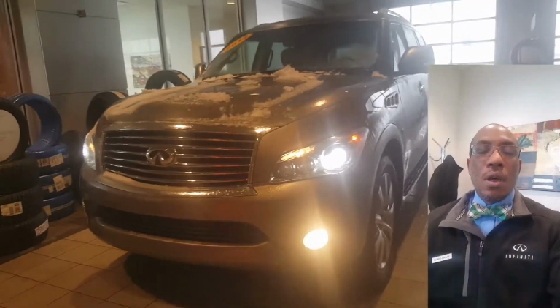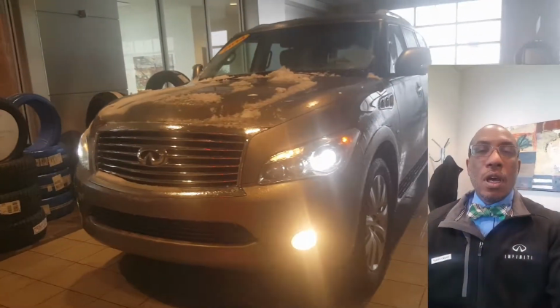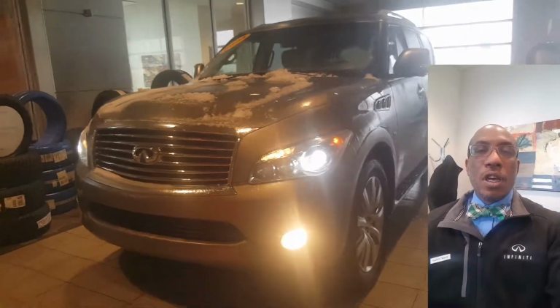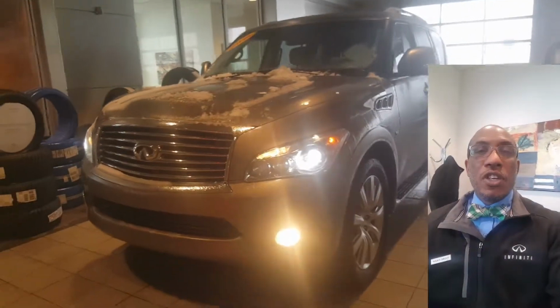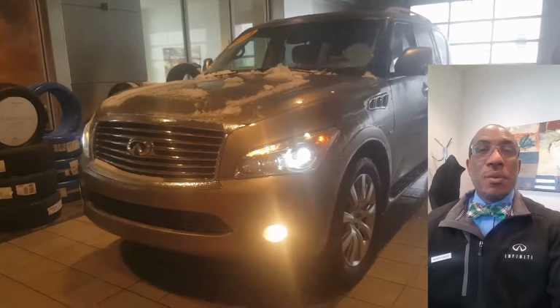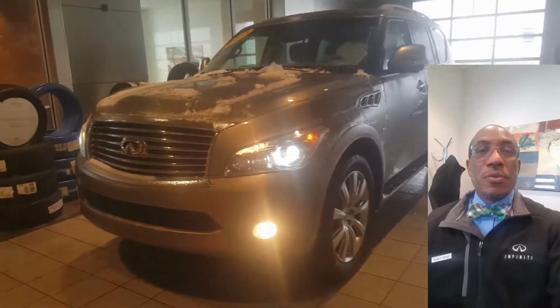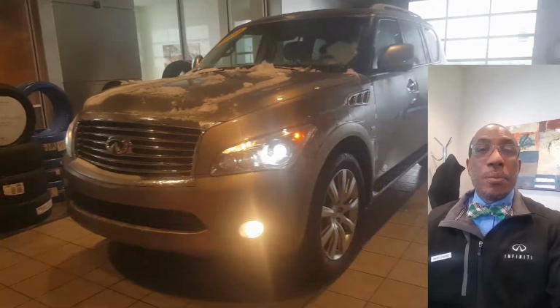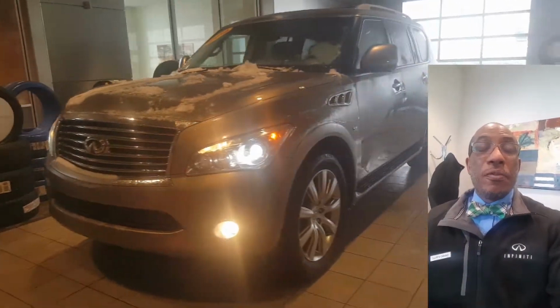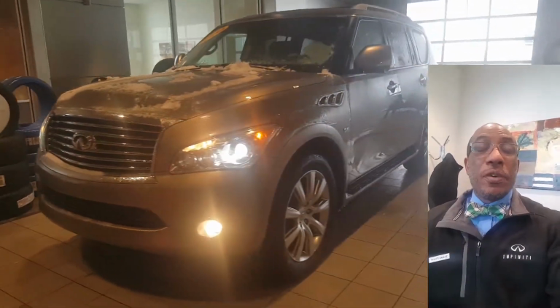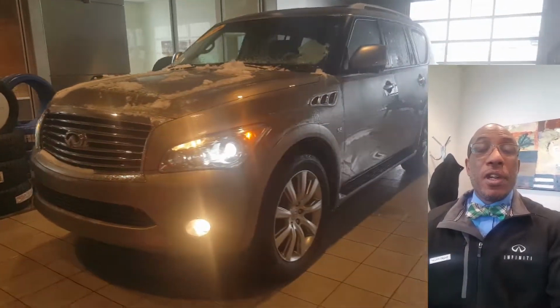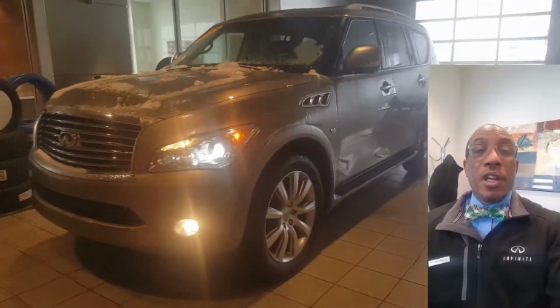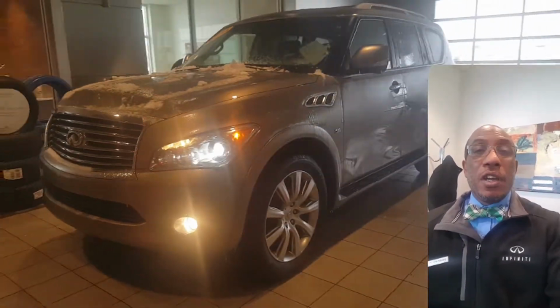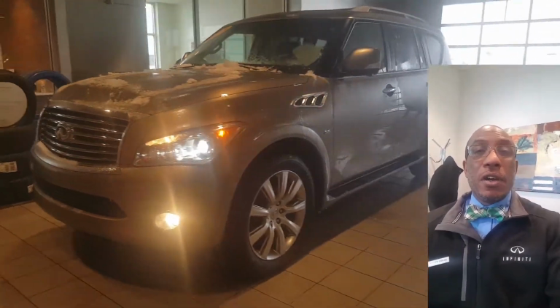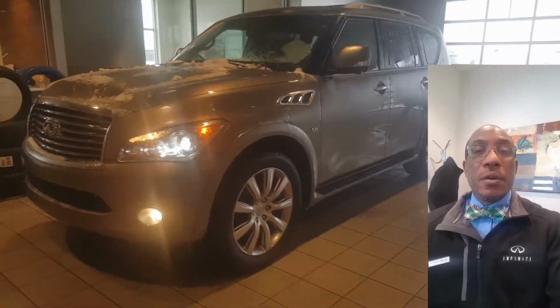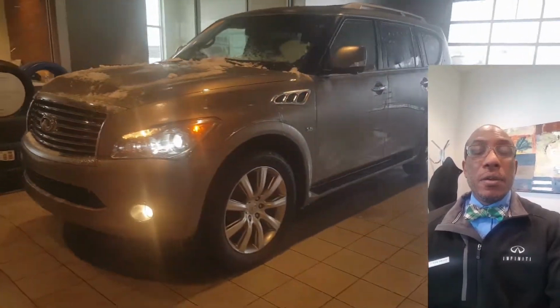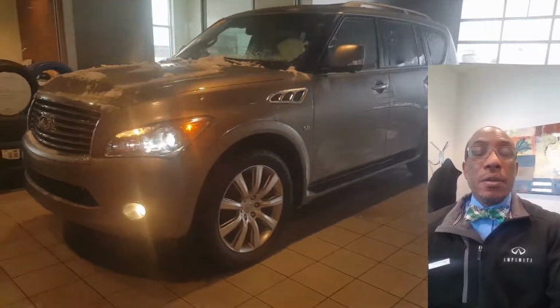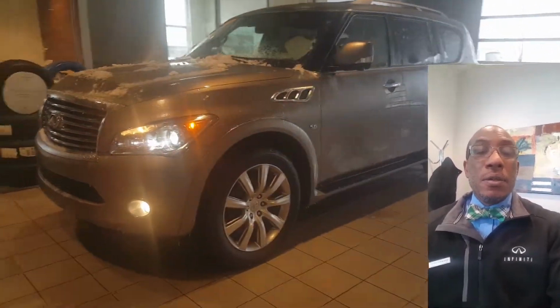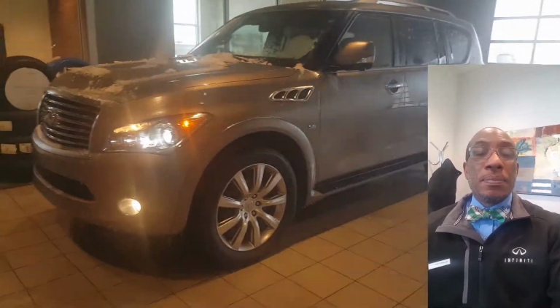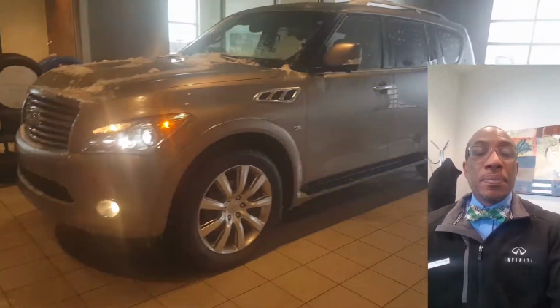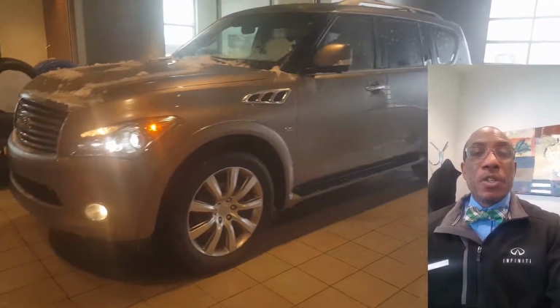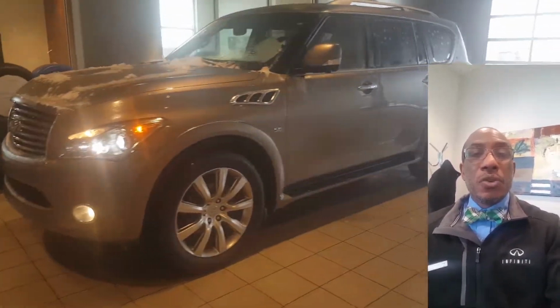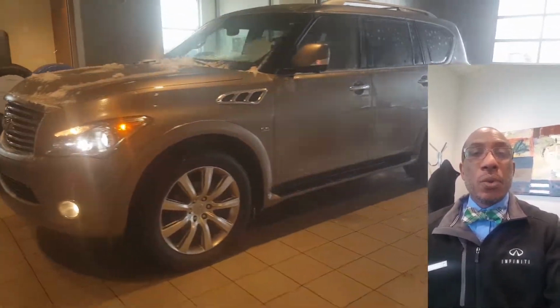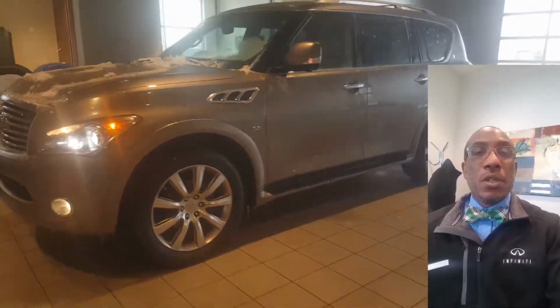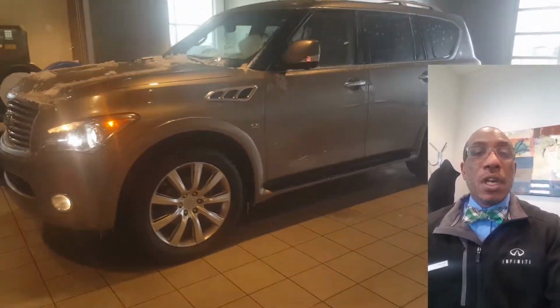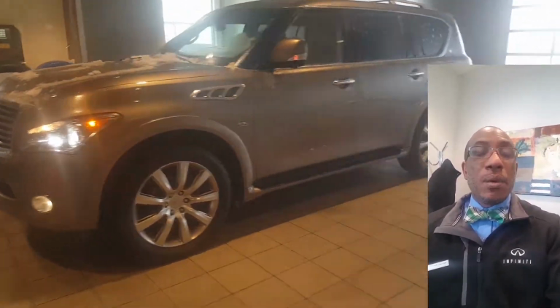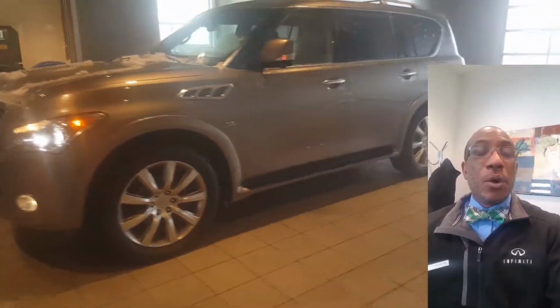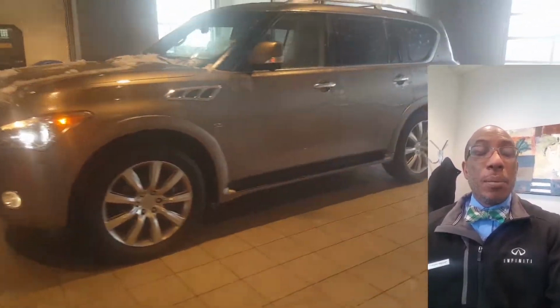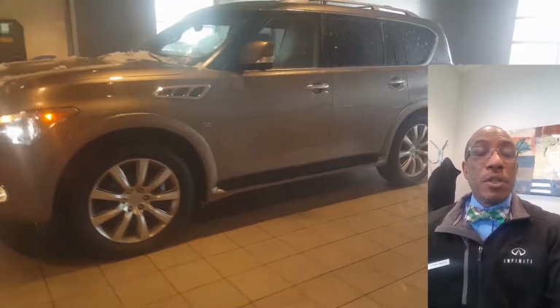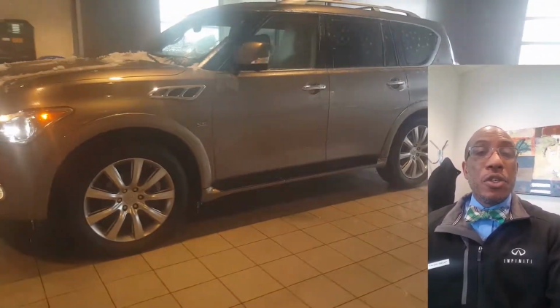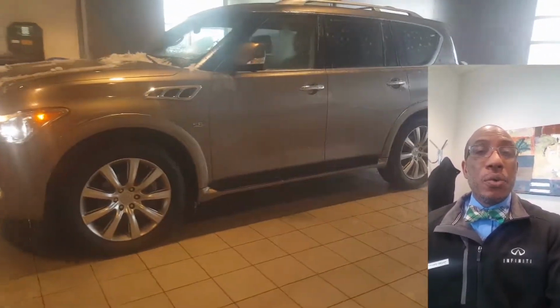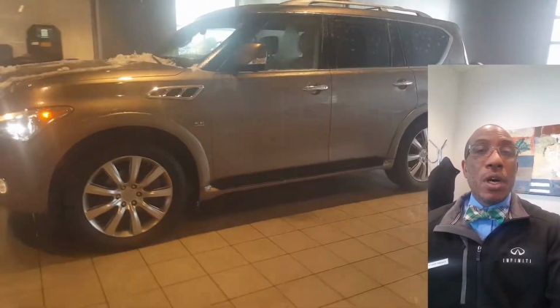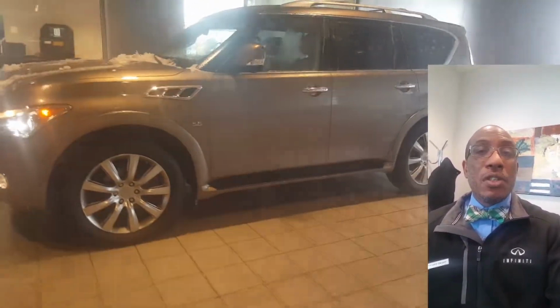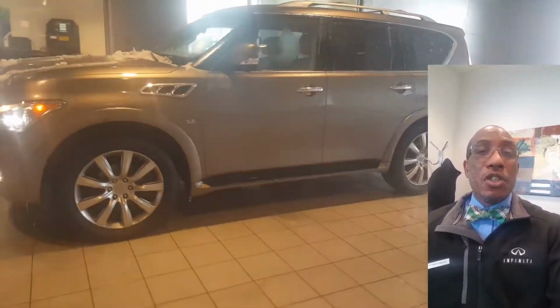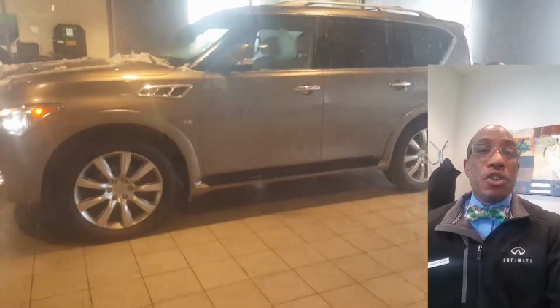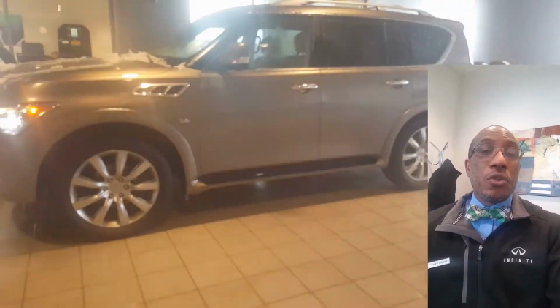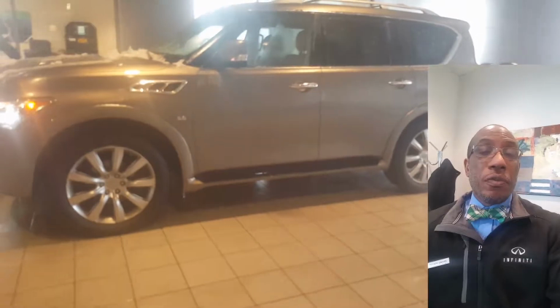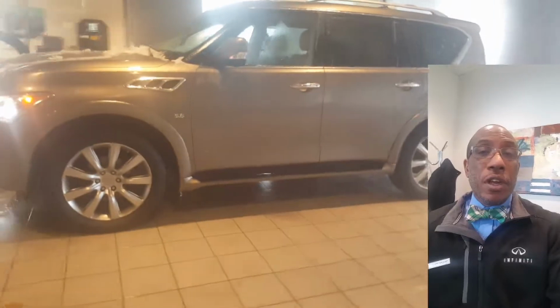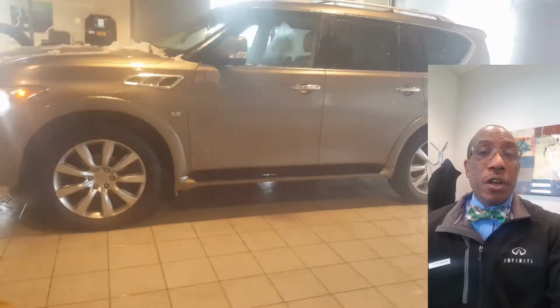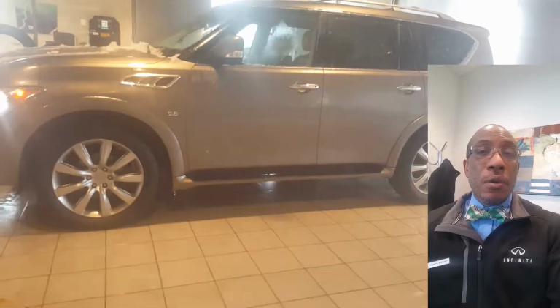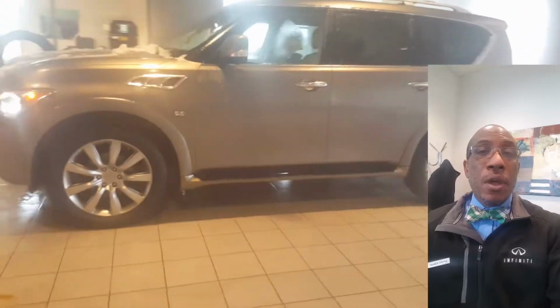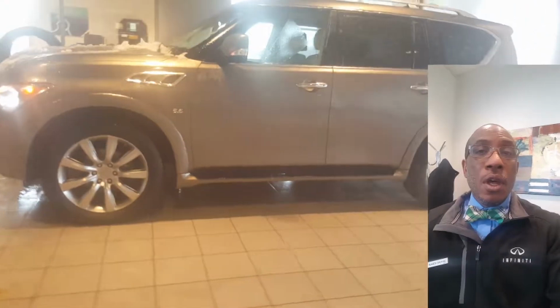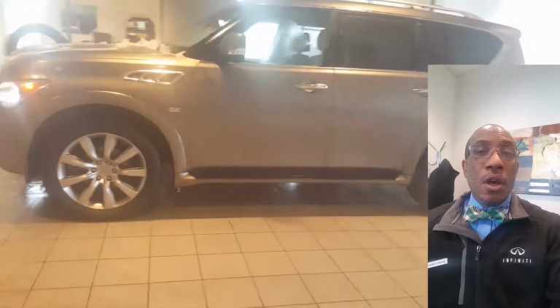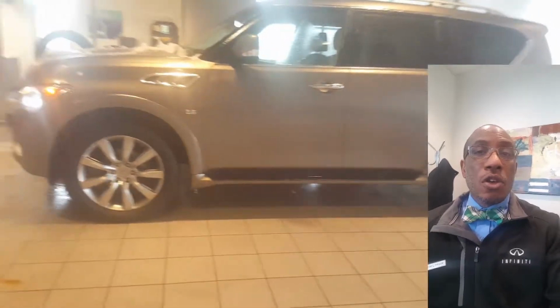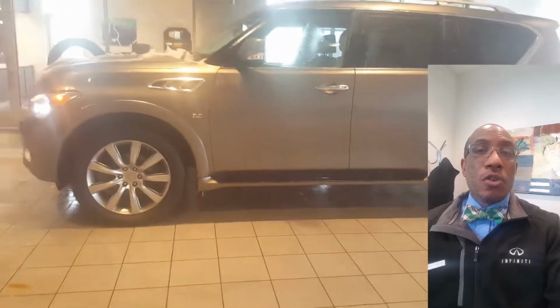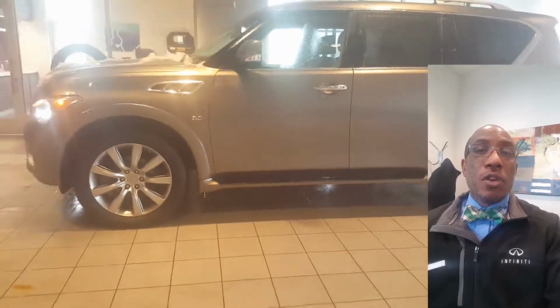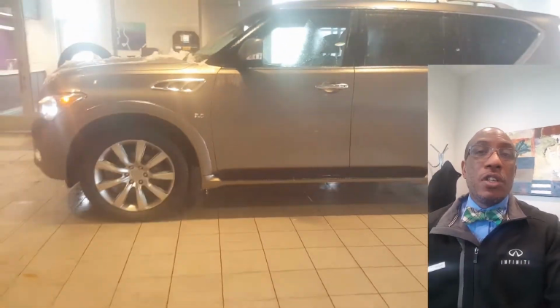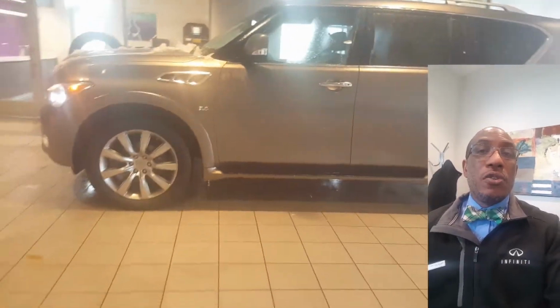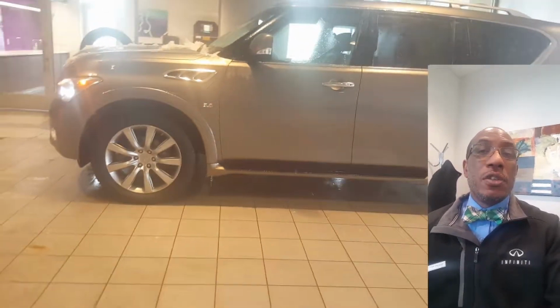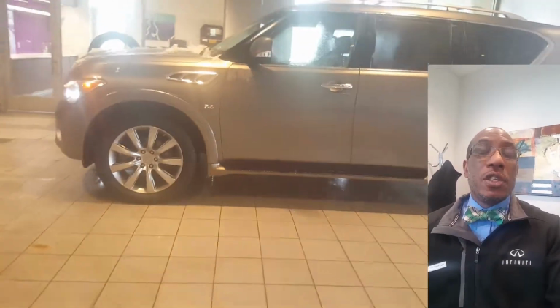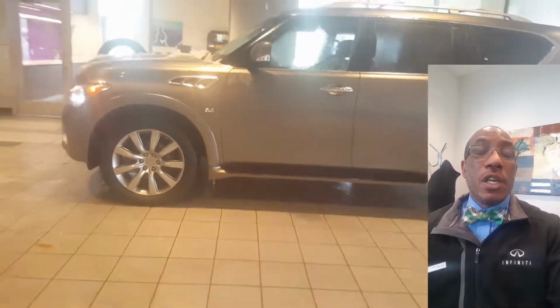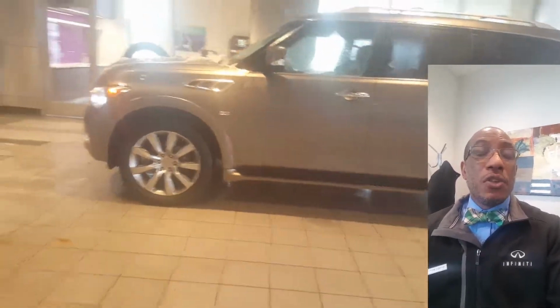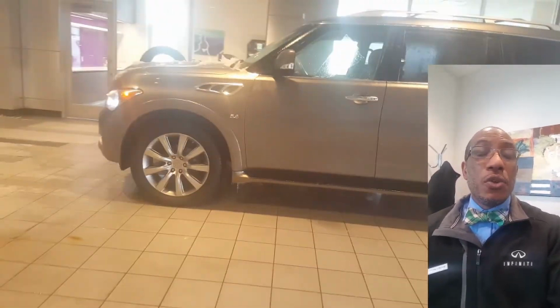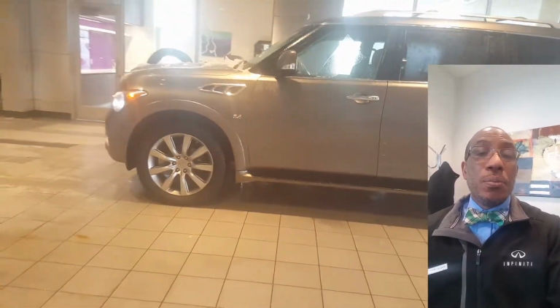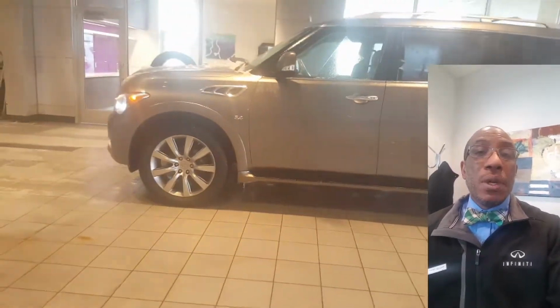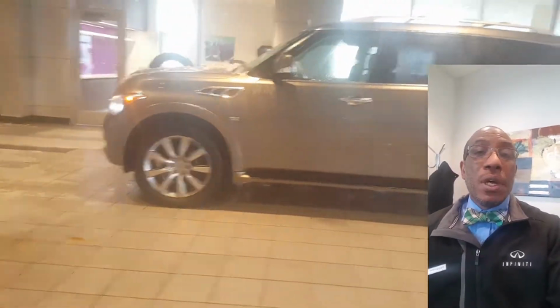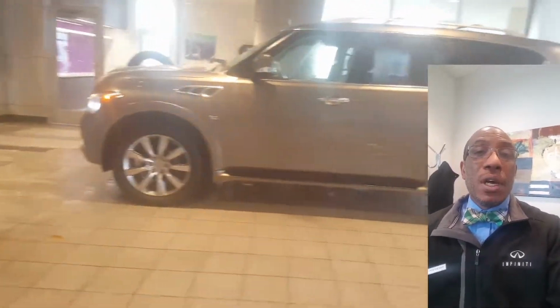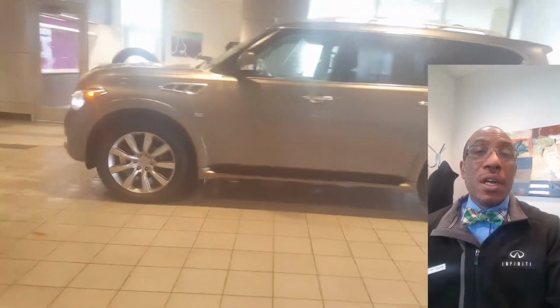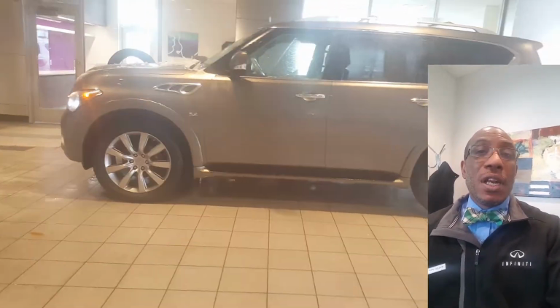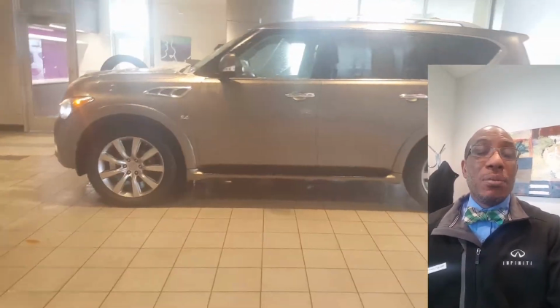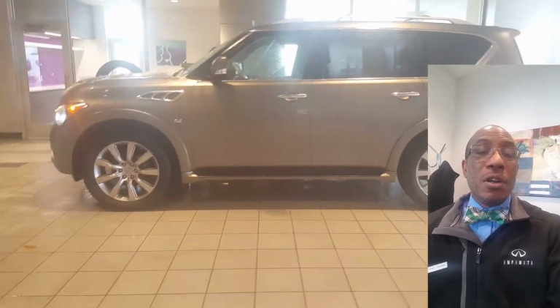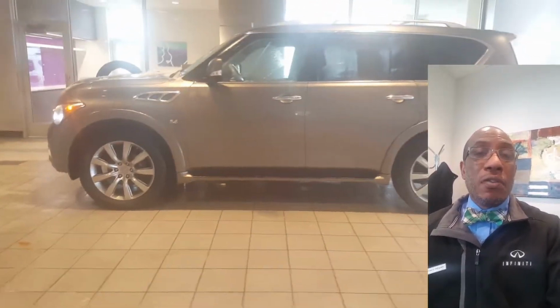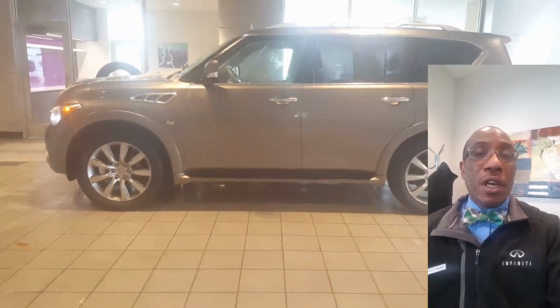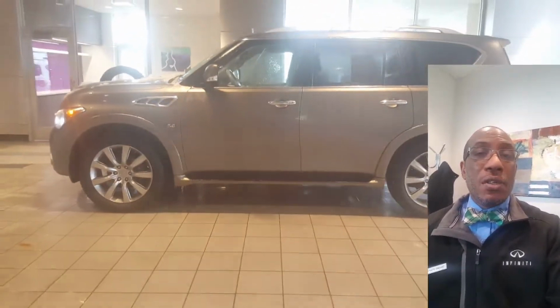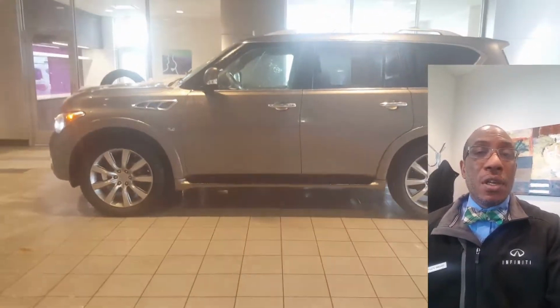Hi, James from Infiniti here. Just wanted to take a moment to send a short video and also give you a chance to put a name to the face.